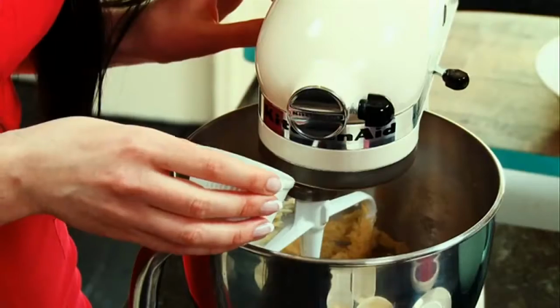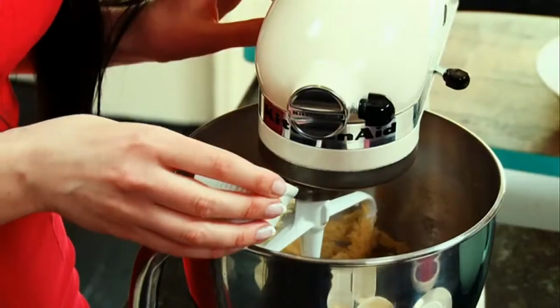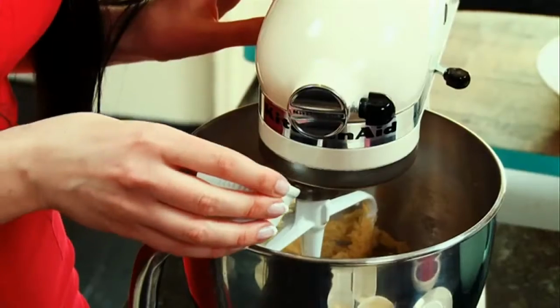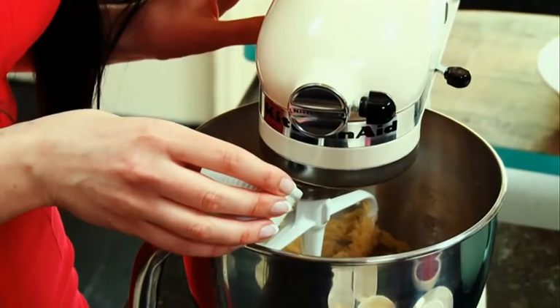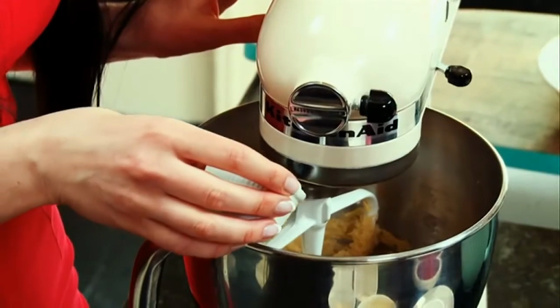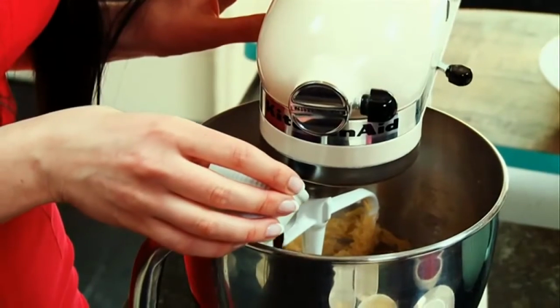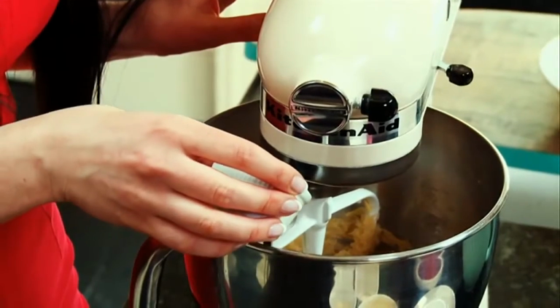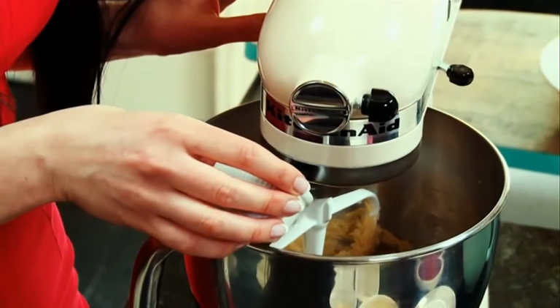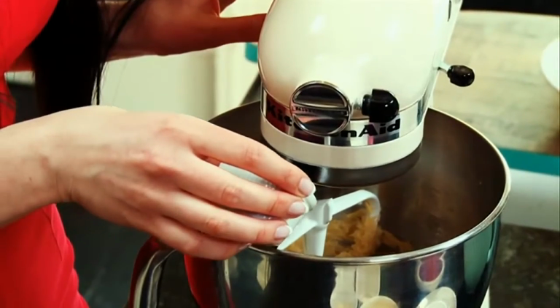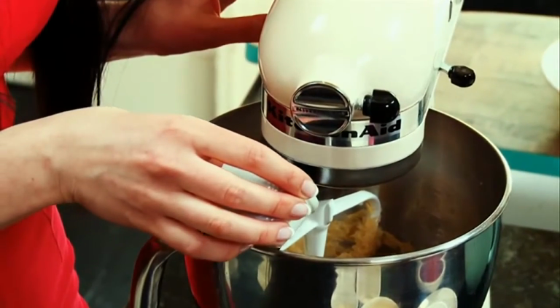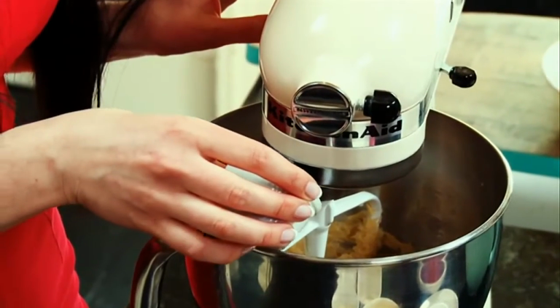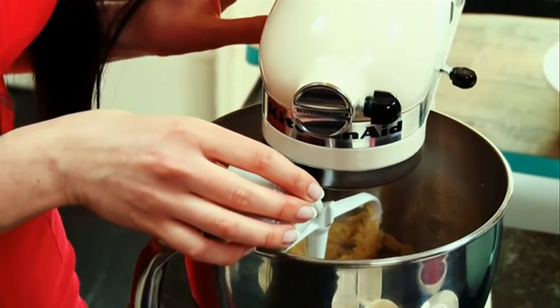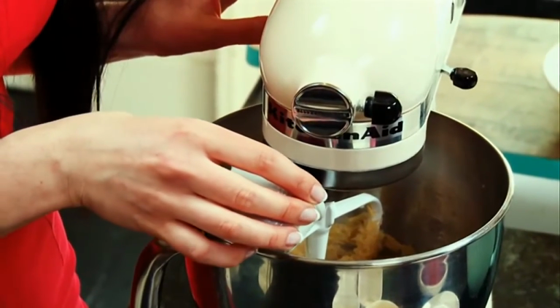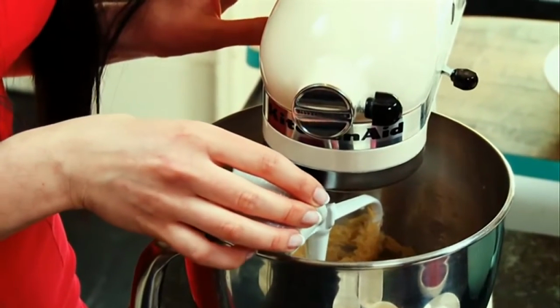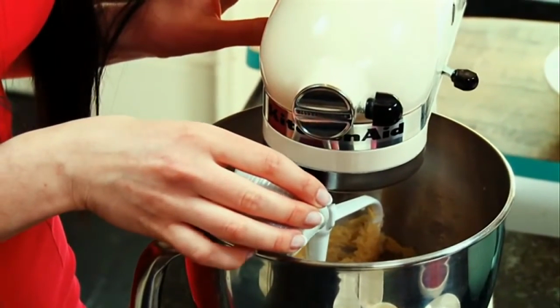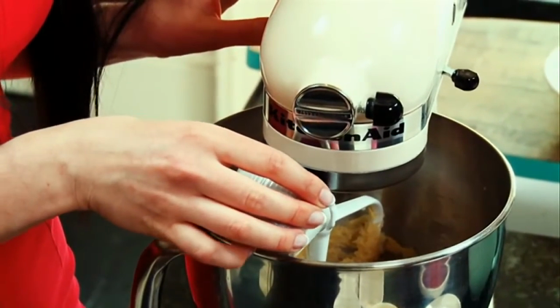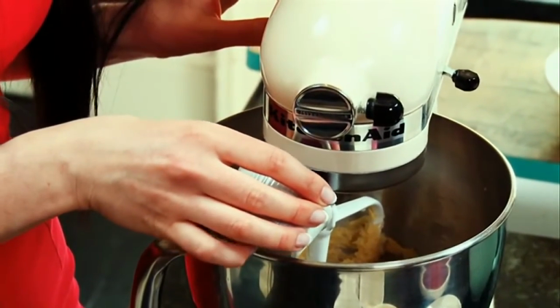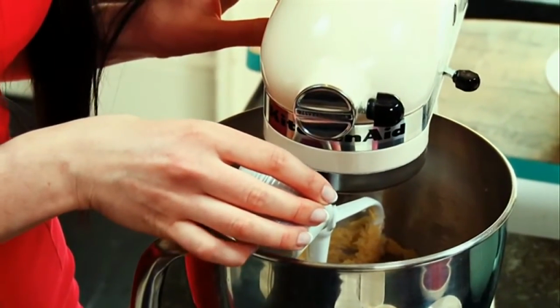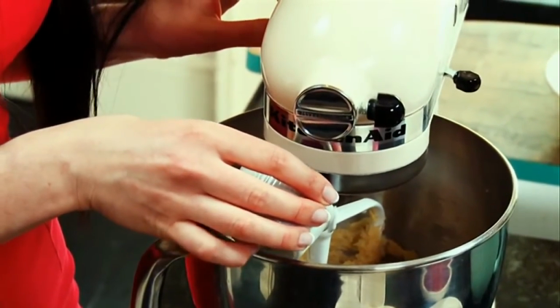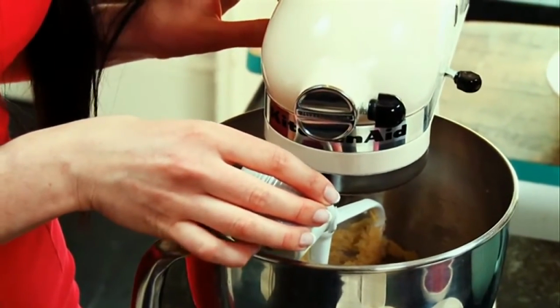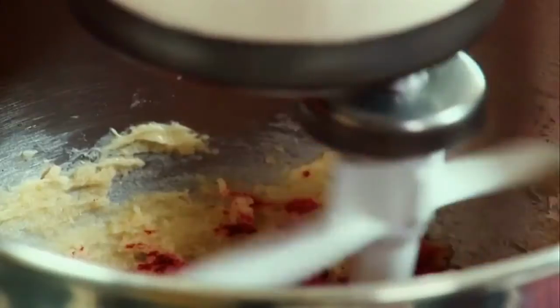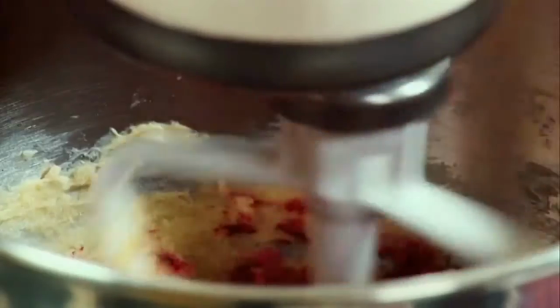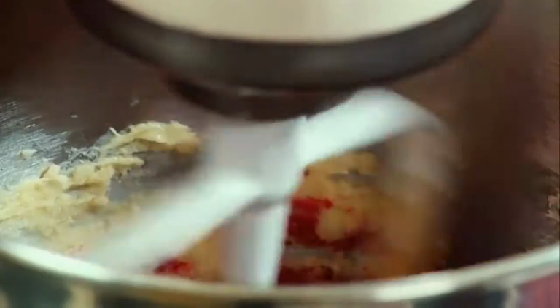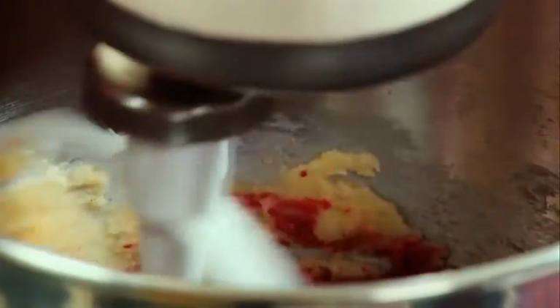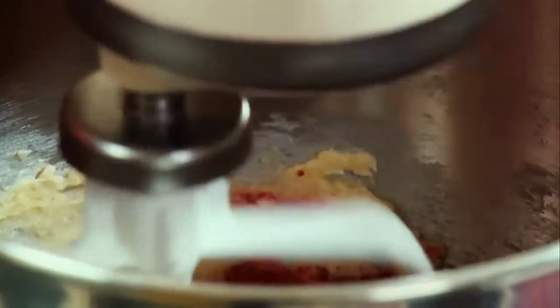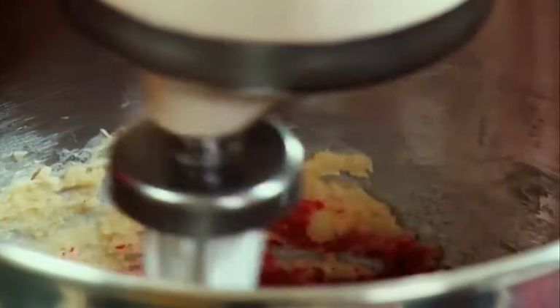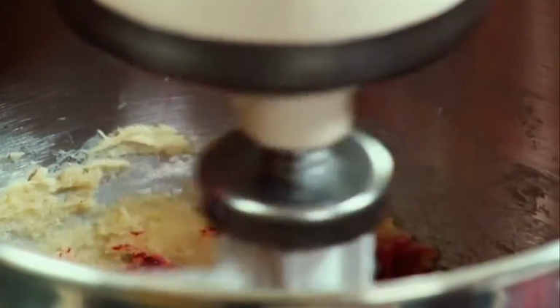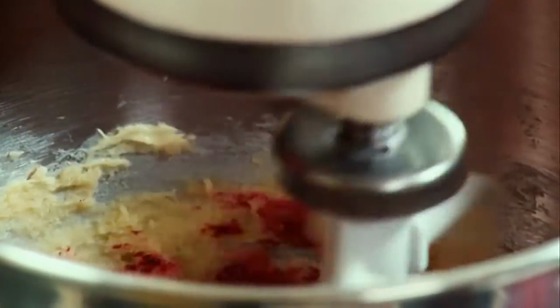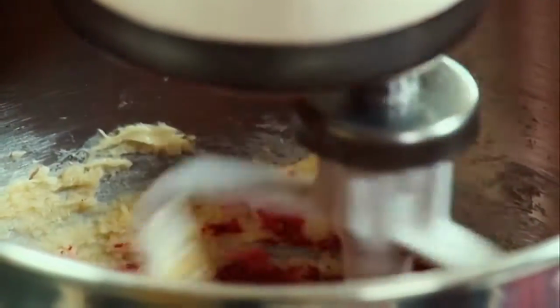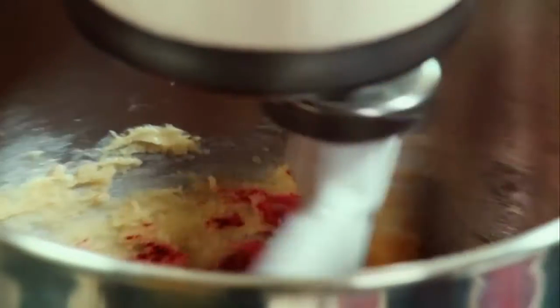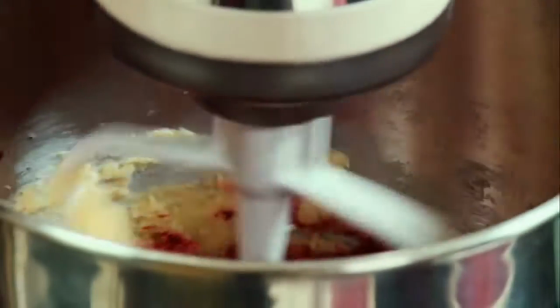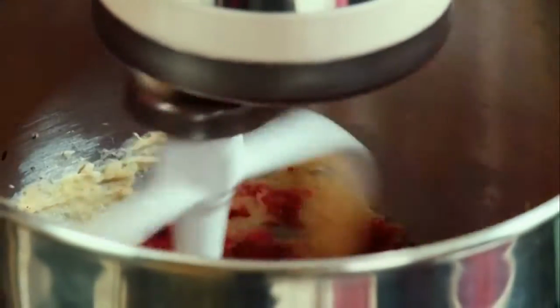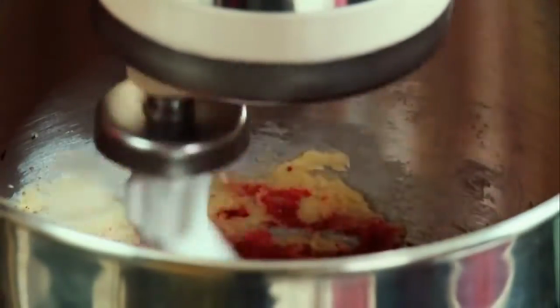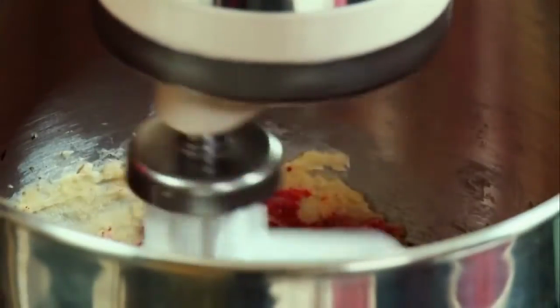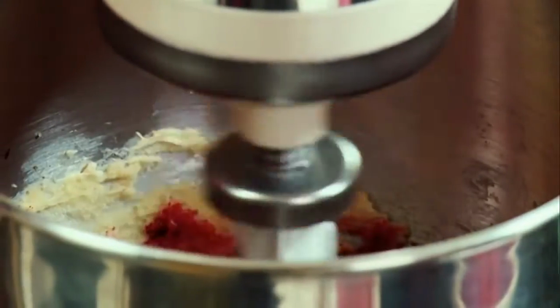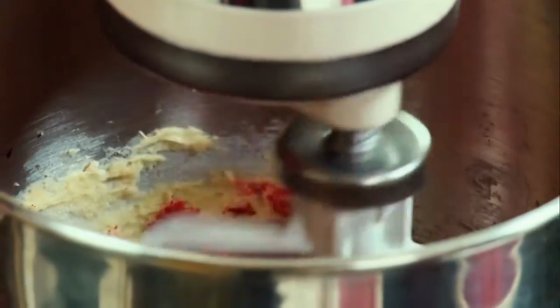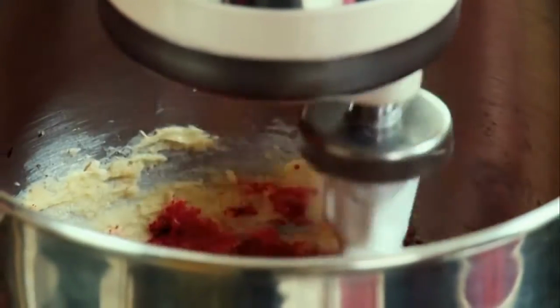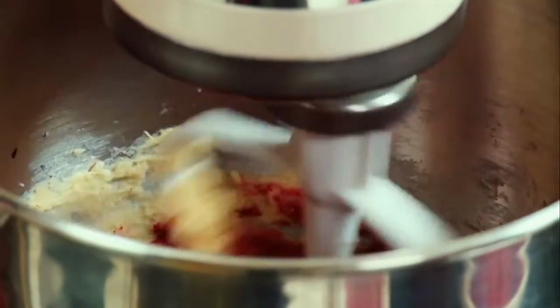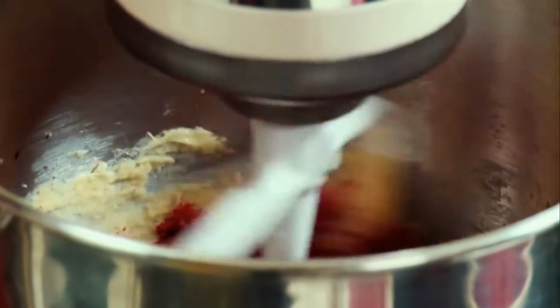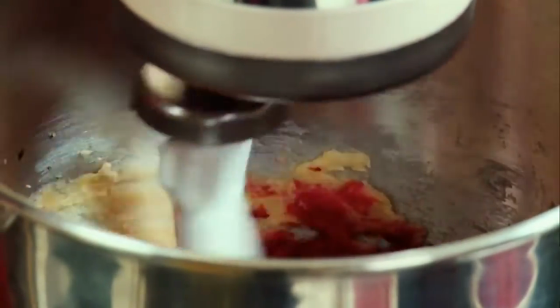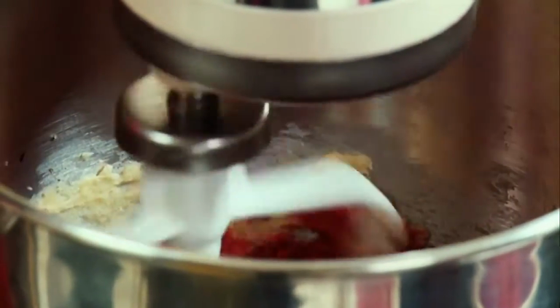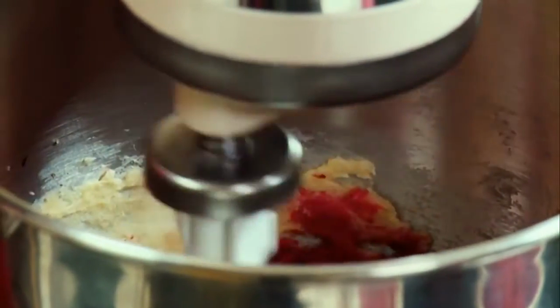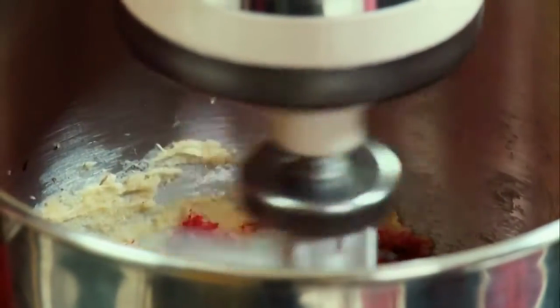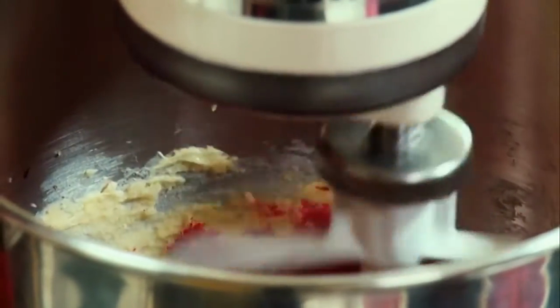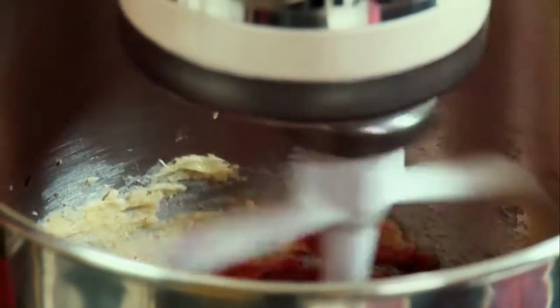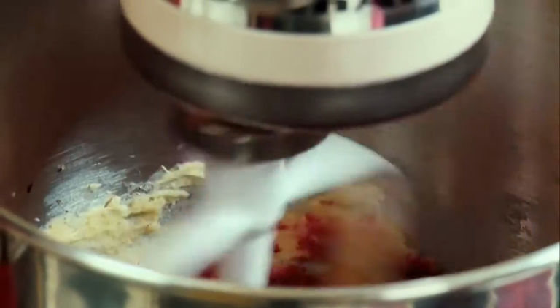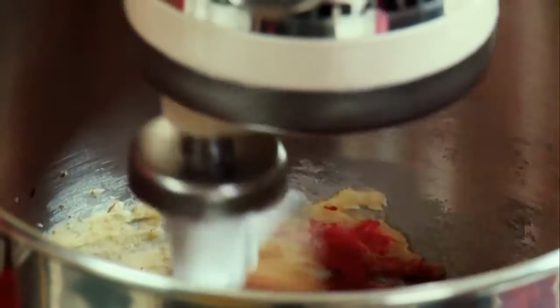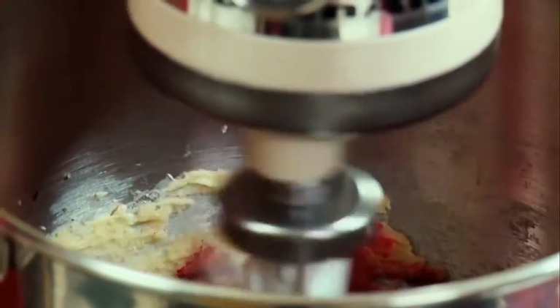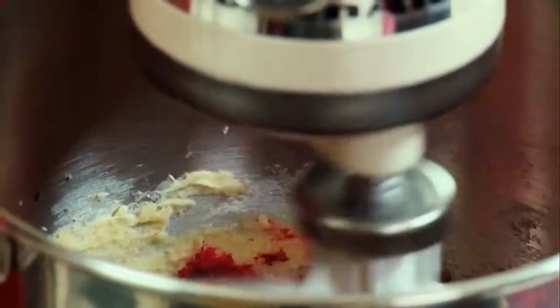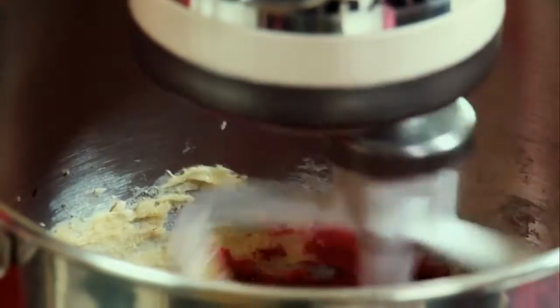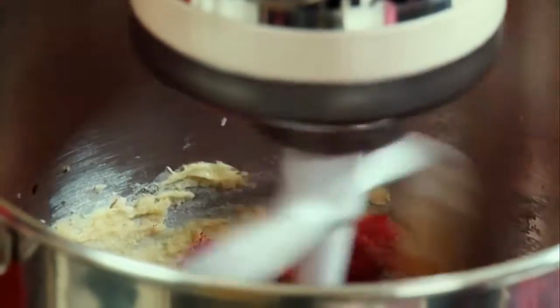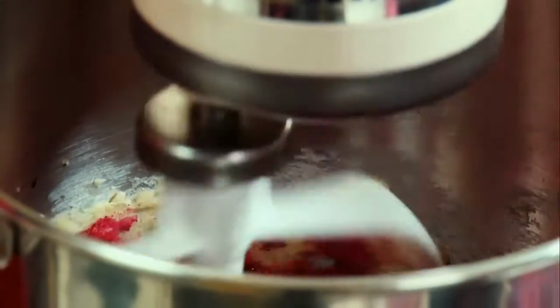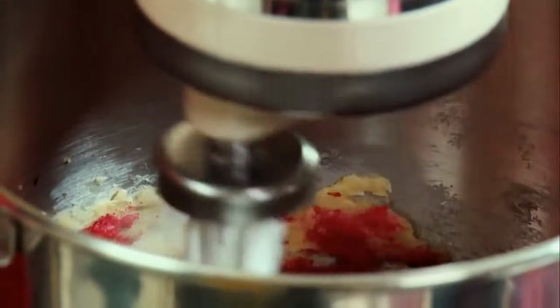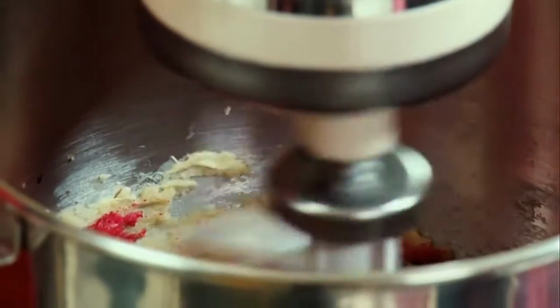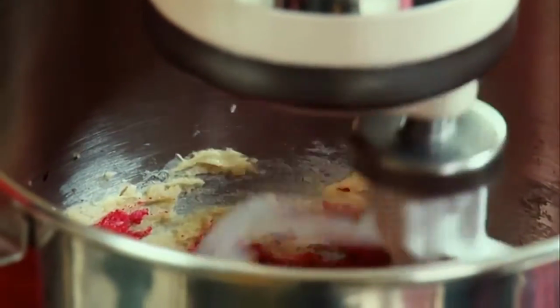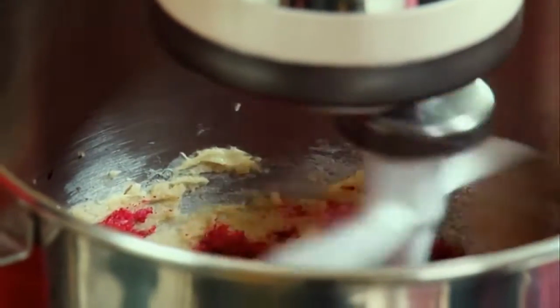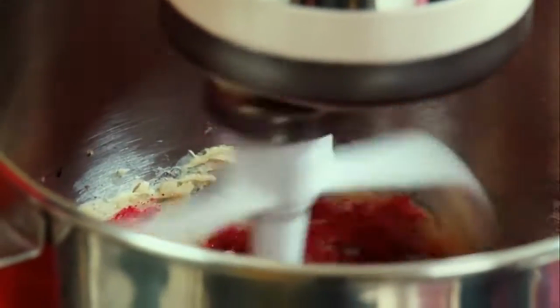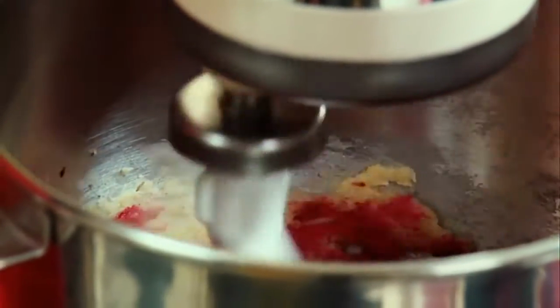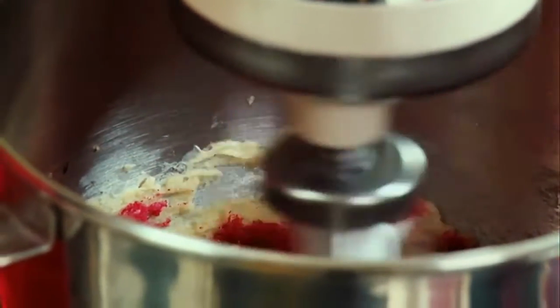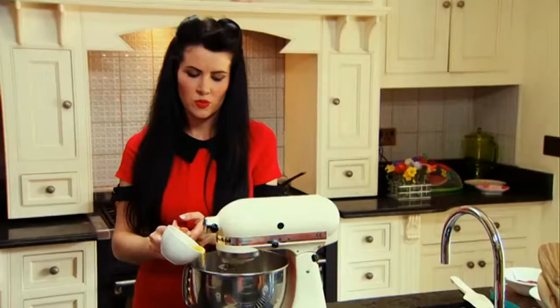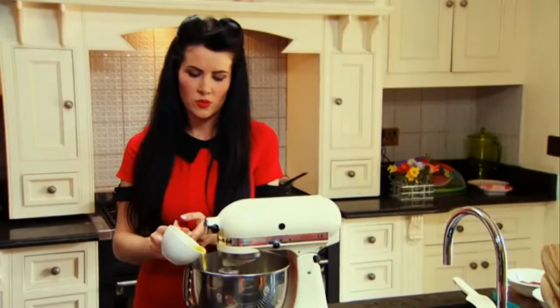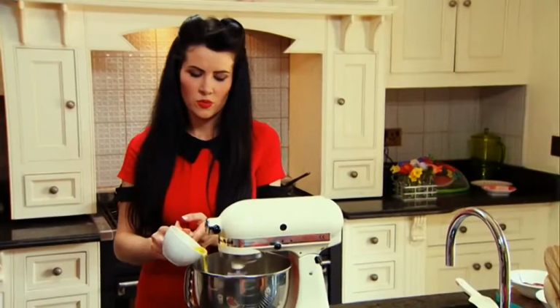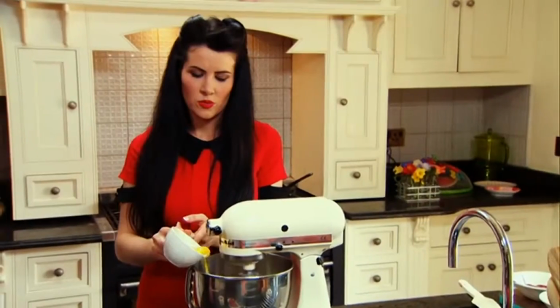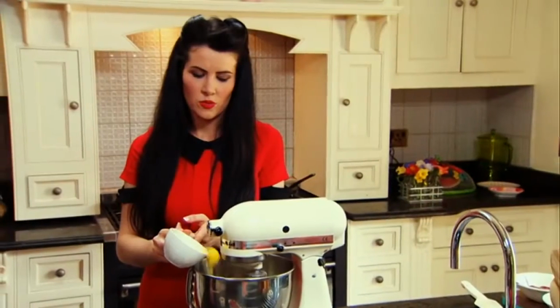If you're making colored cupcakes add some natural food coloring. I'm using a dramatic red hue to make mine really stand out.